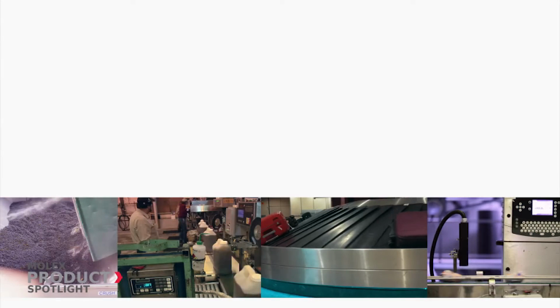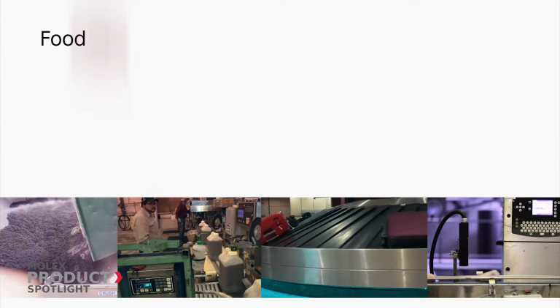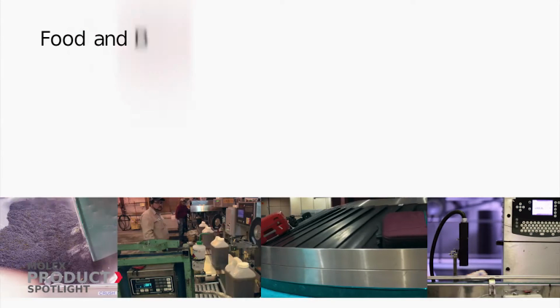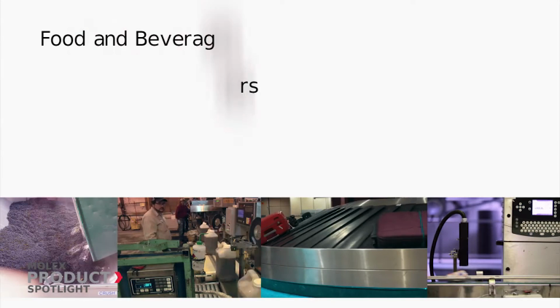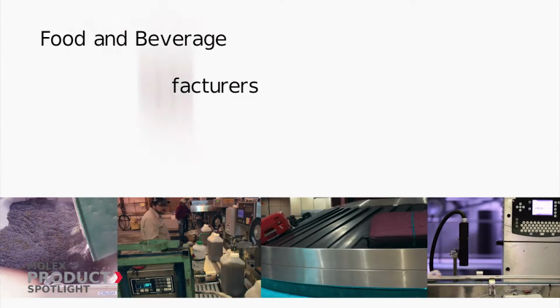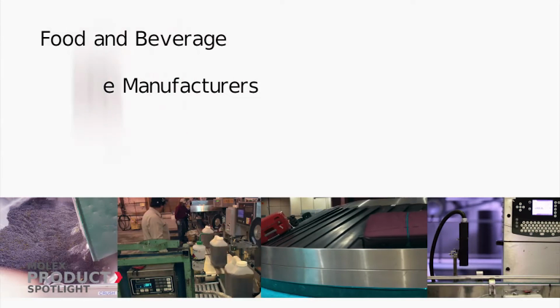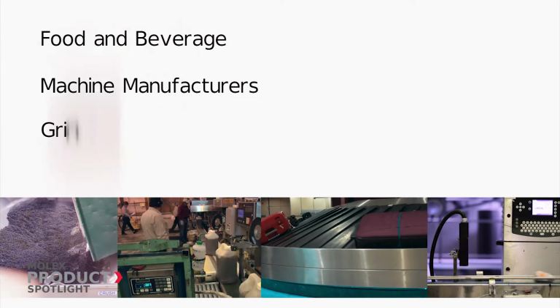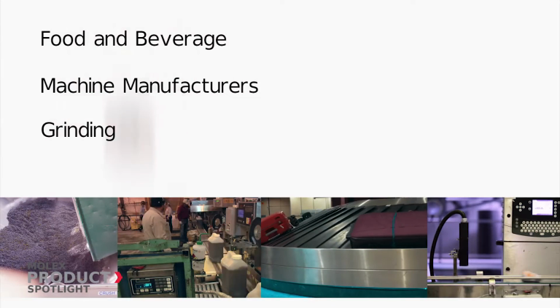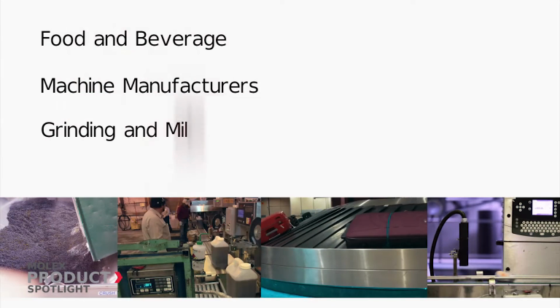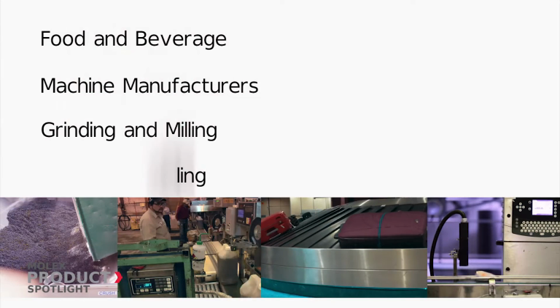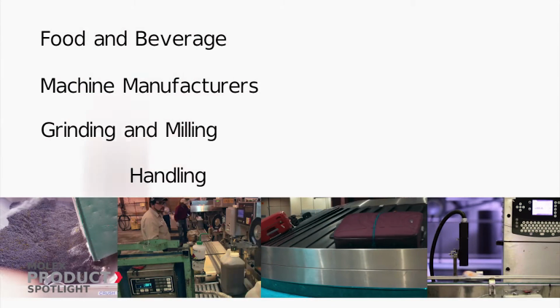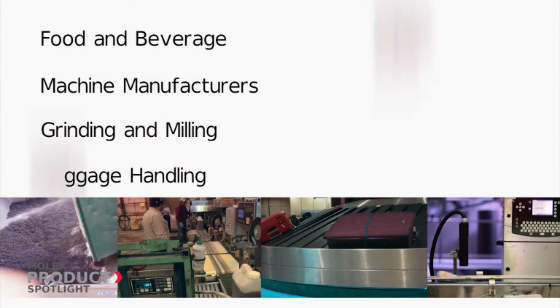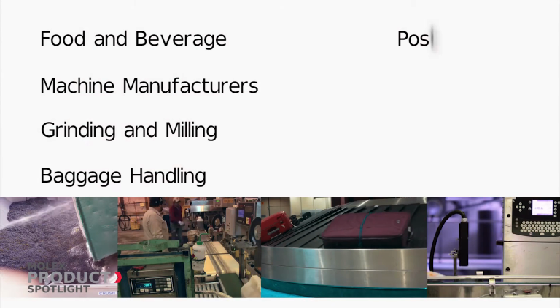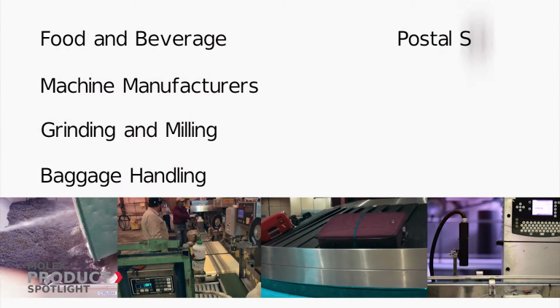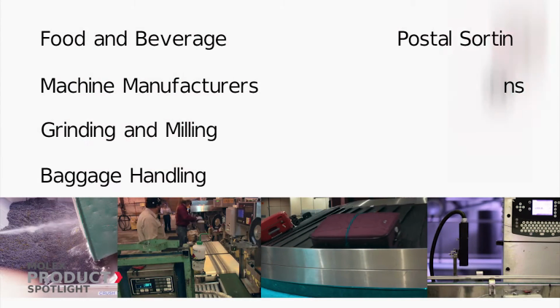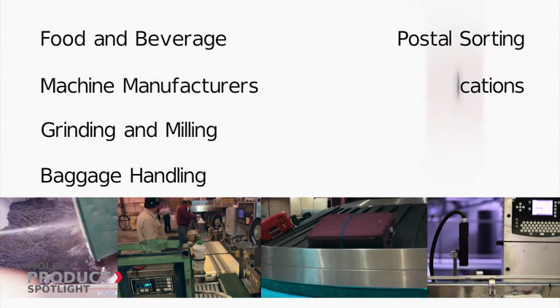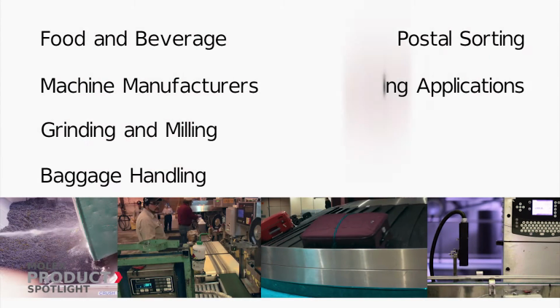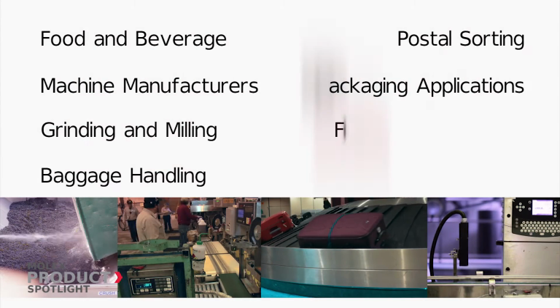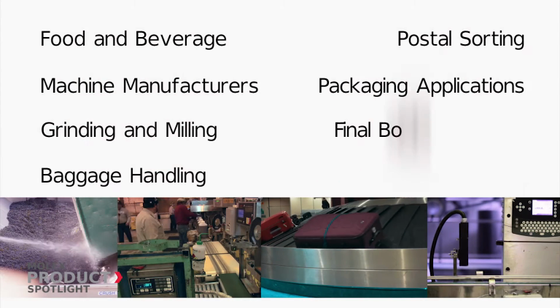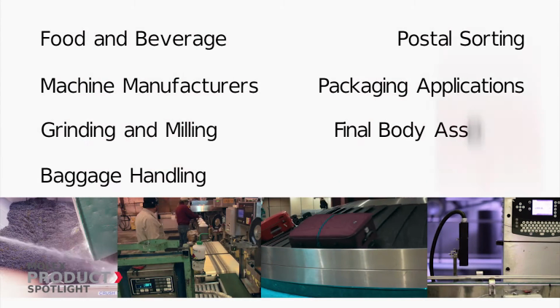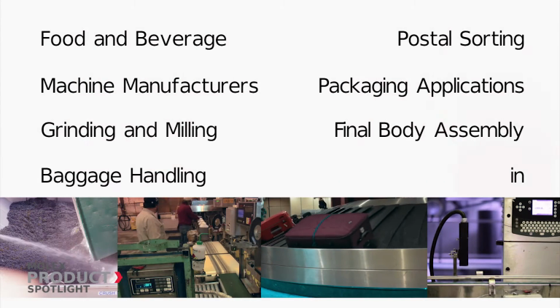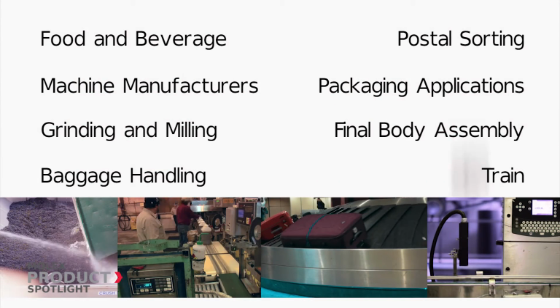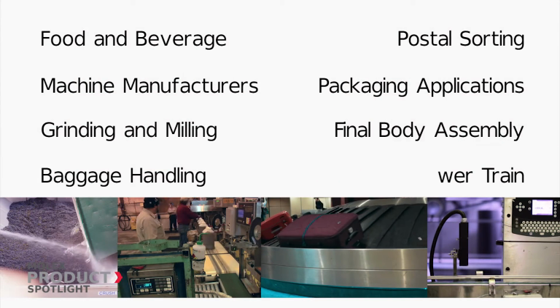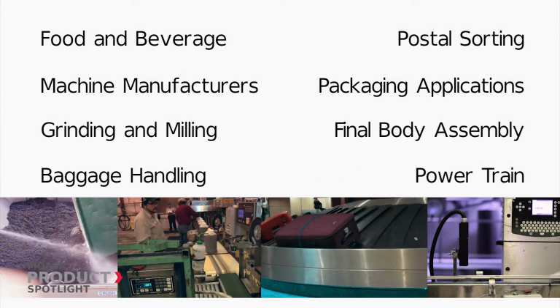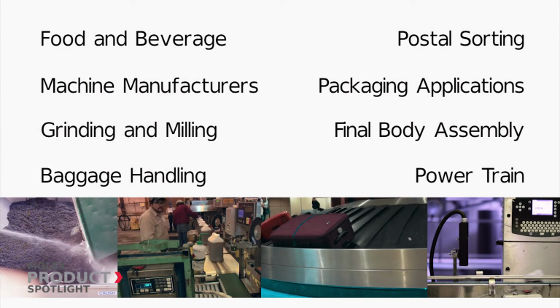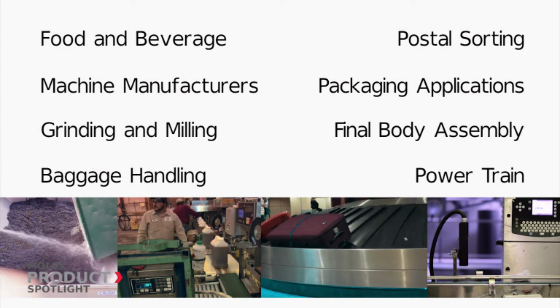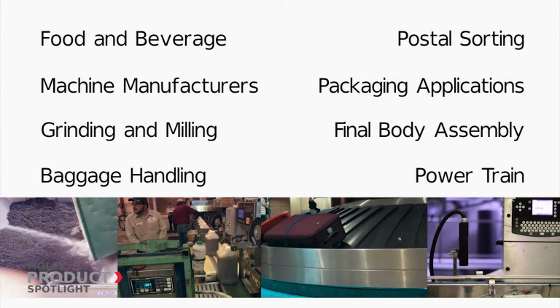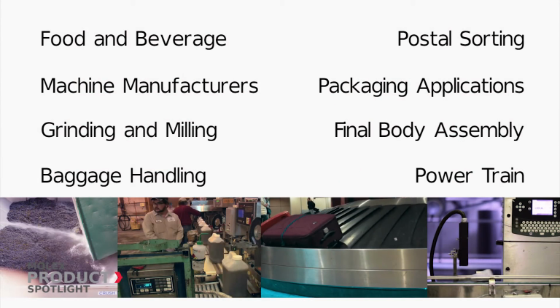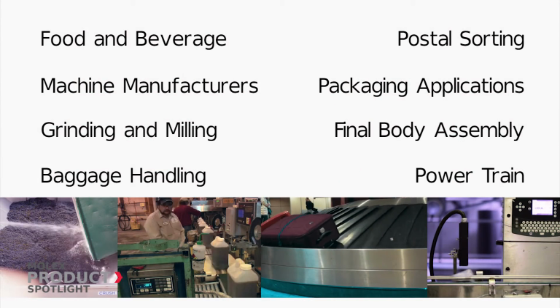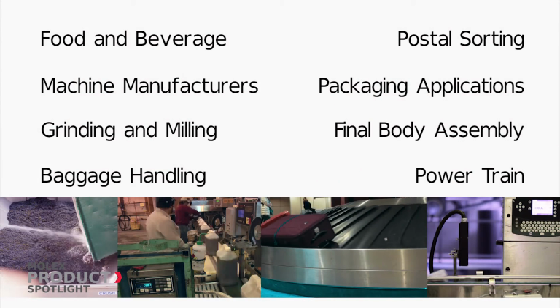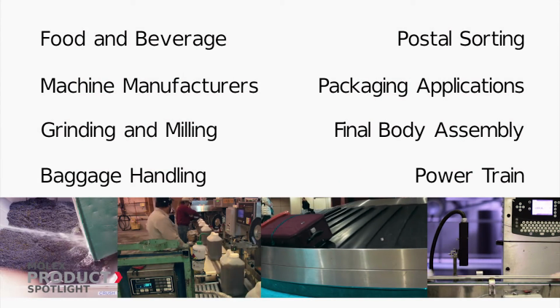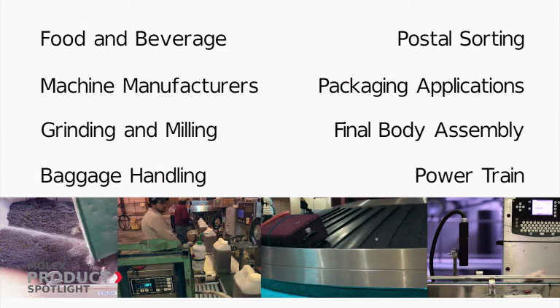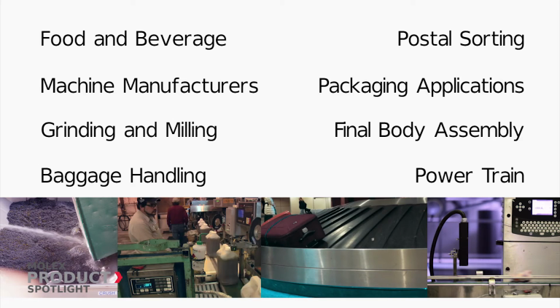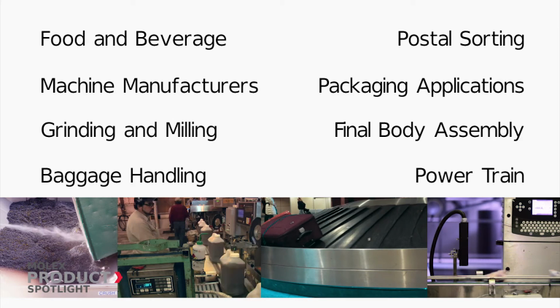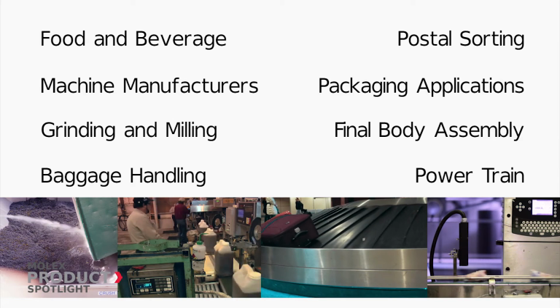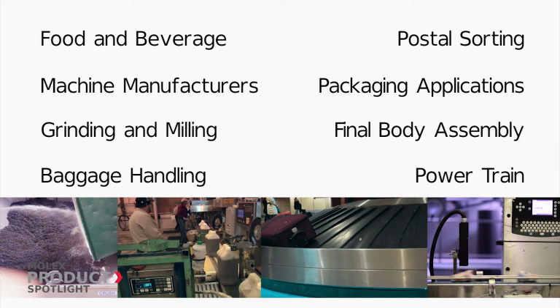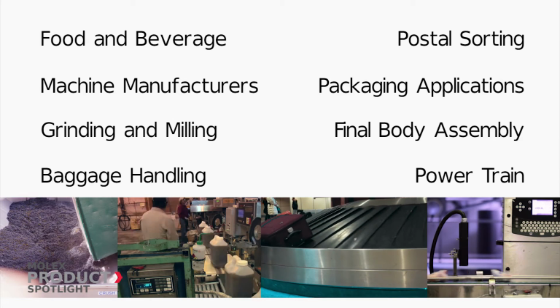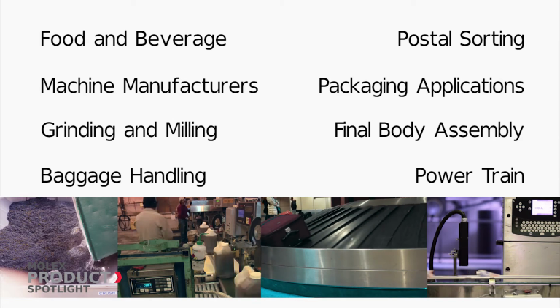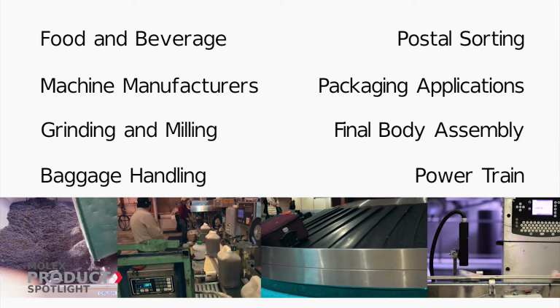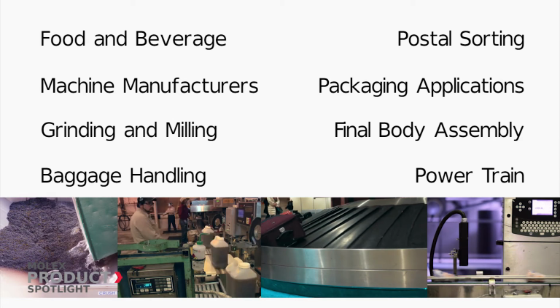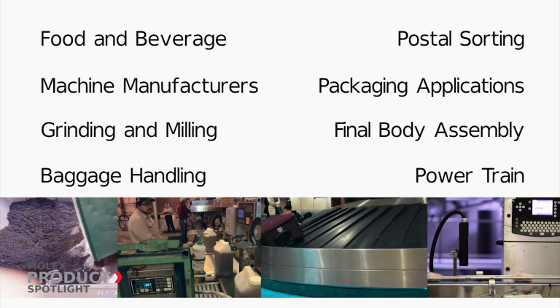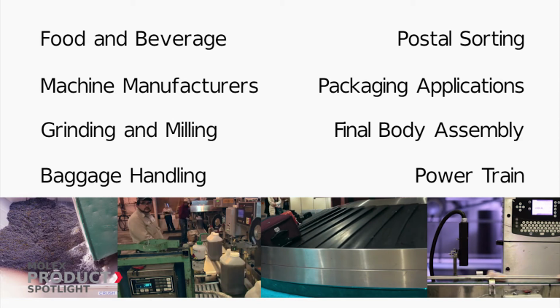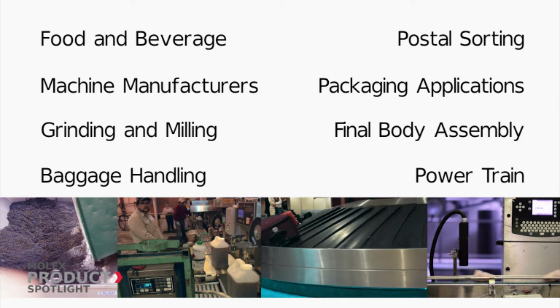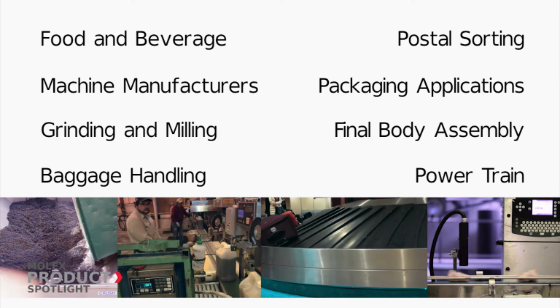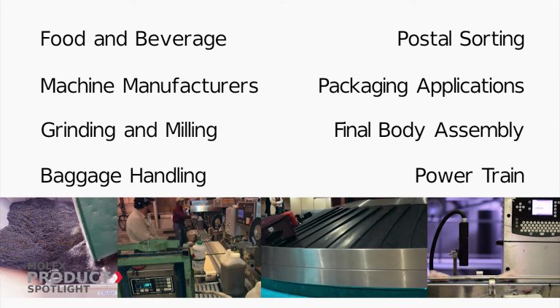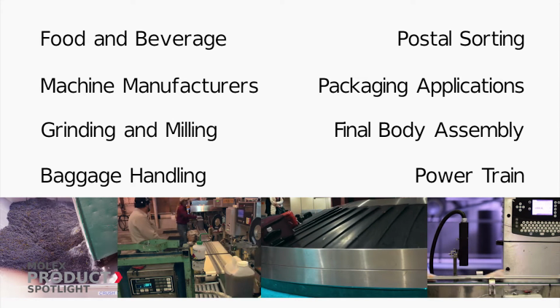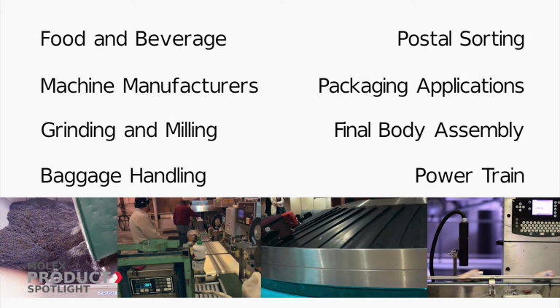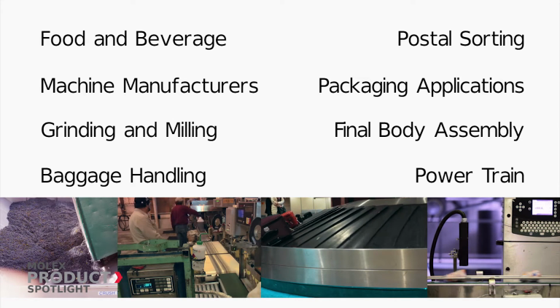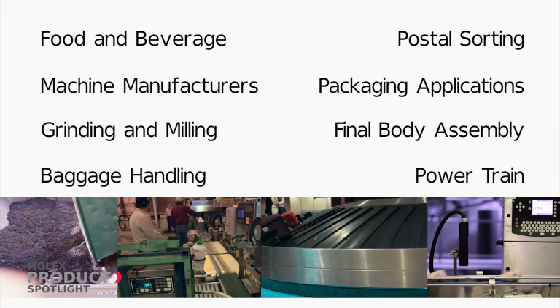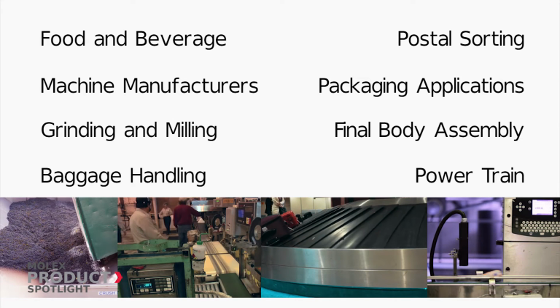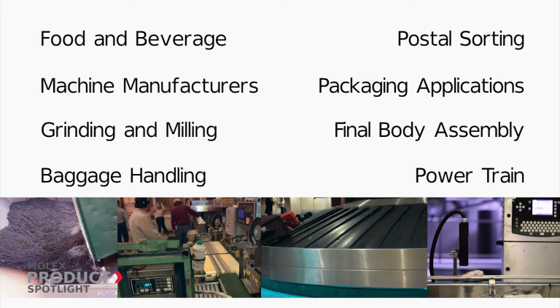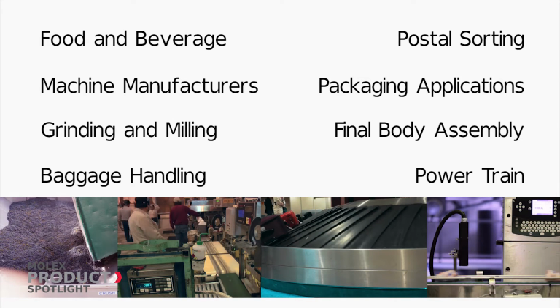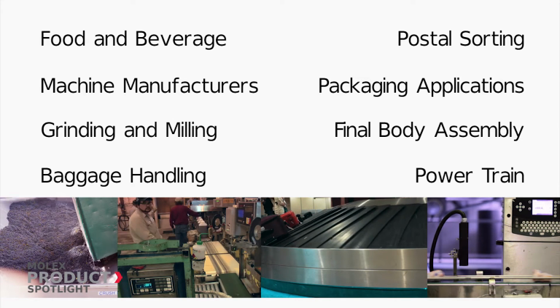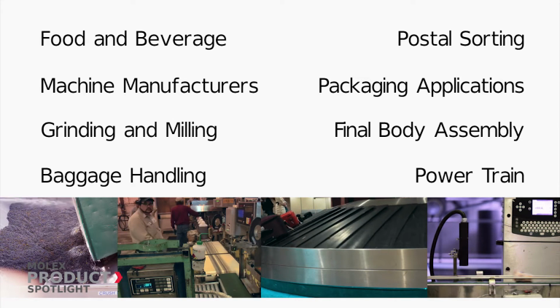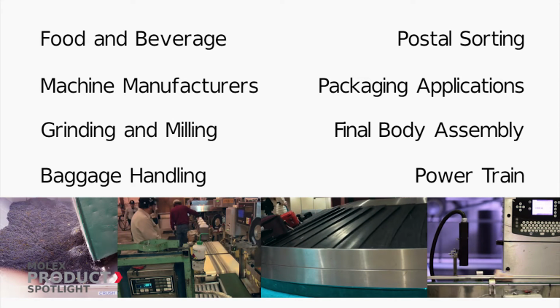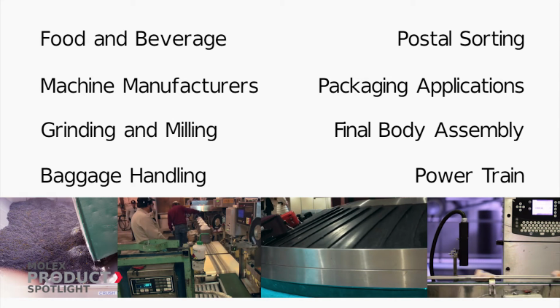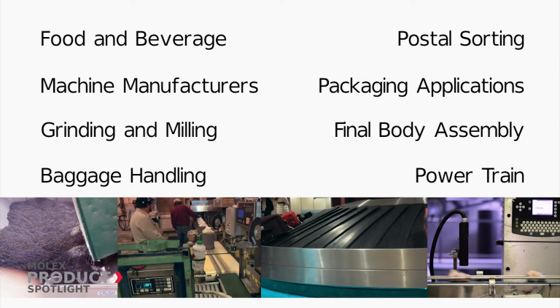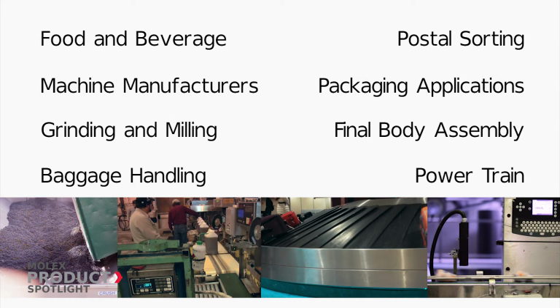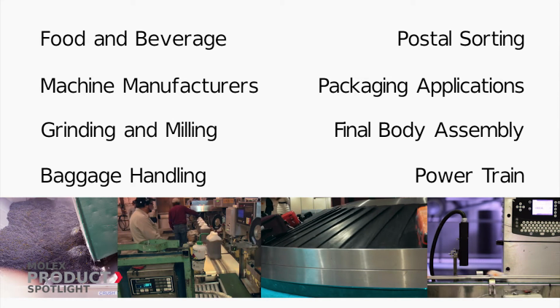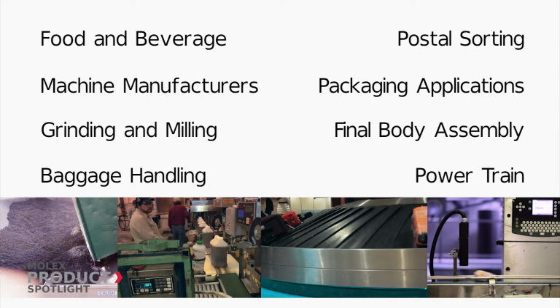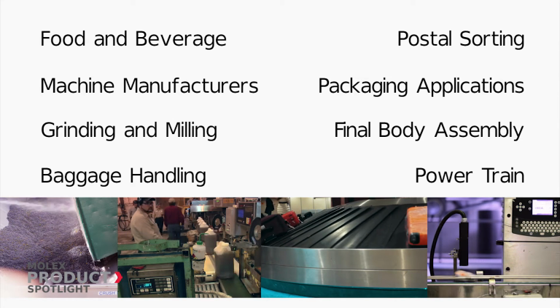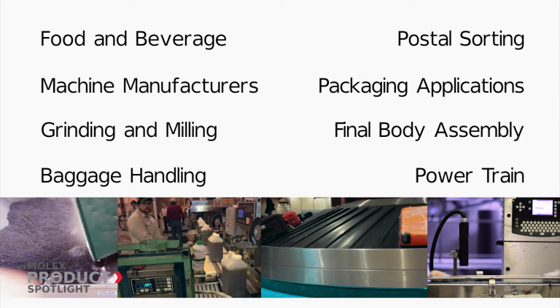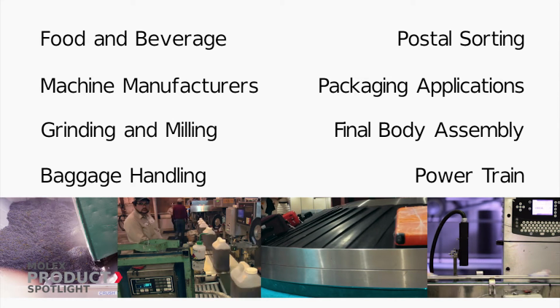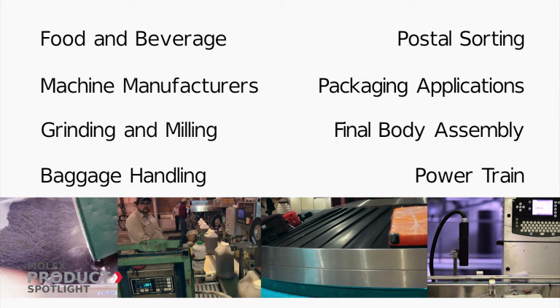Ideal for industrial manufacturing and process environments such as food and beverage, CNC machine, conveying and sorting.